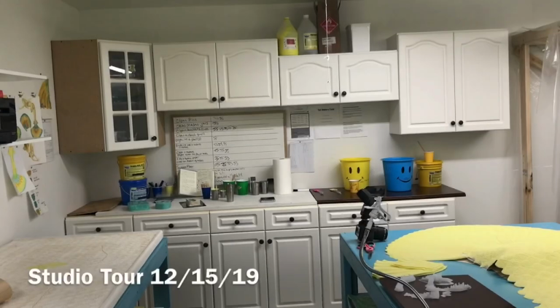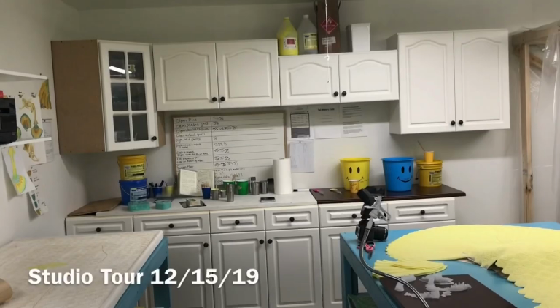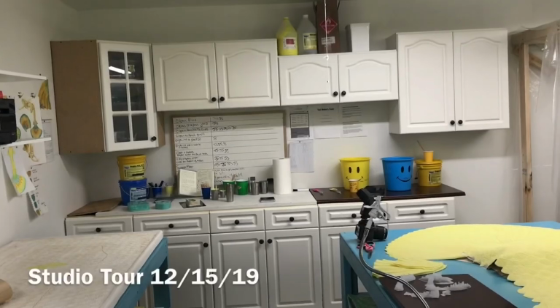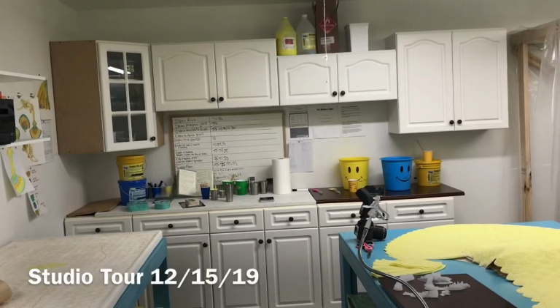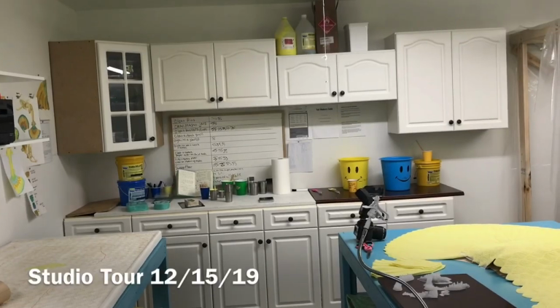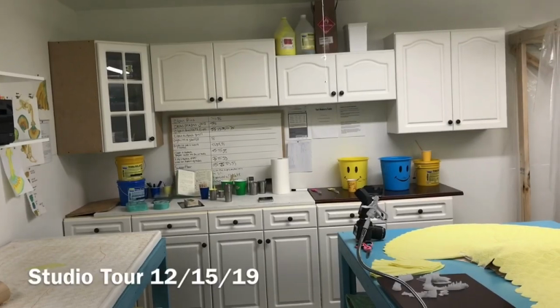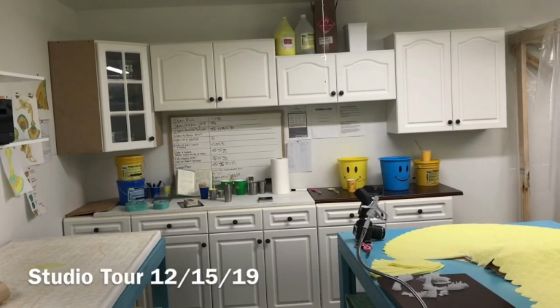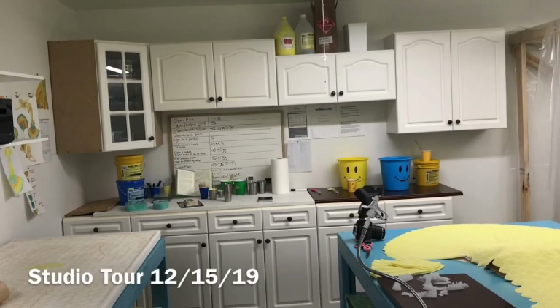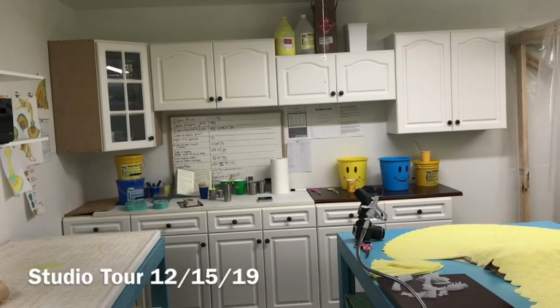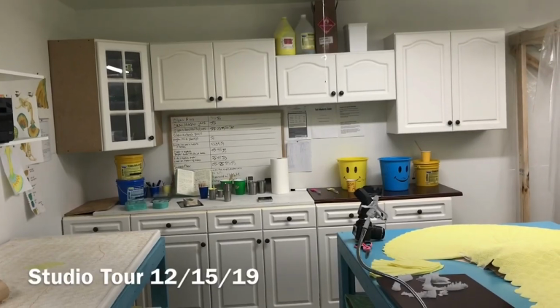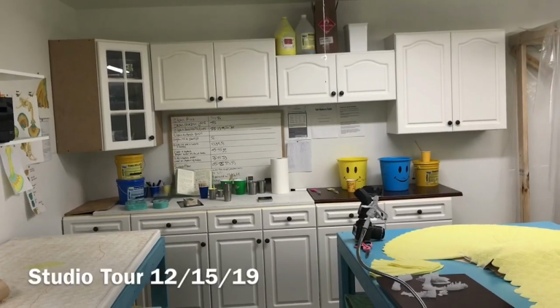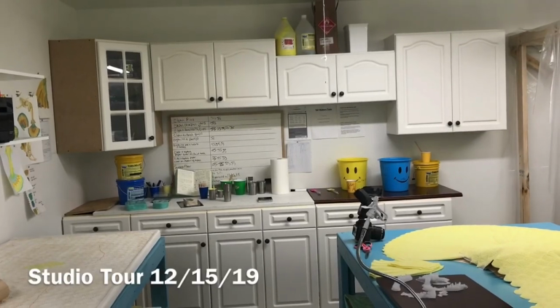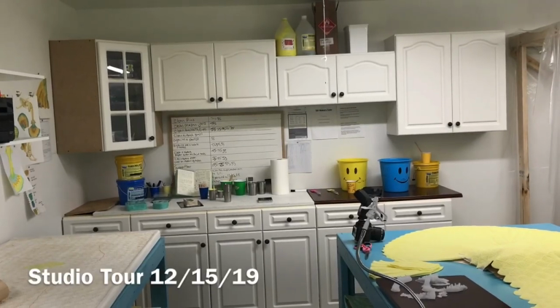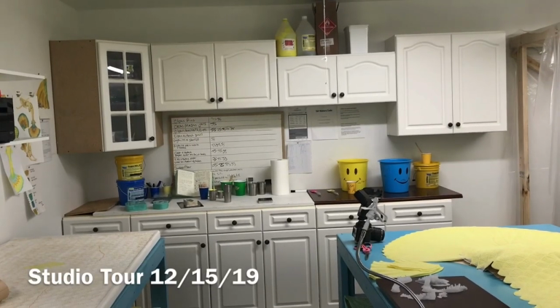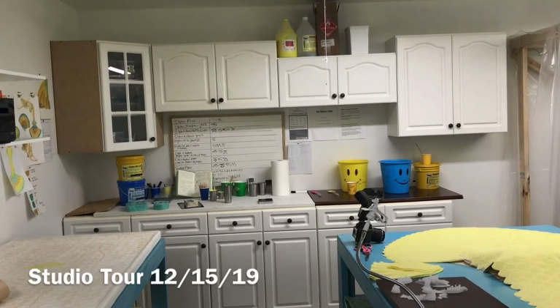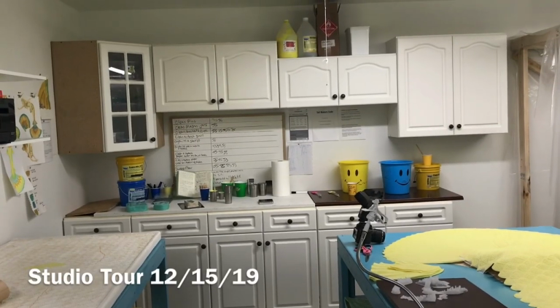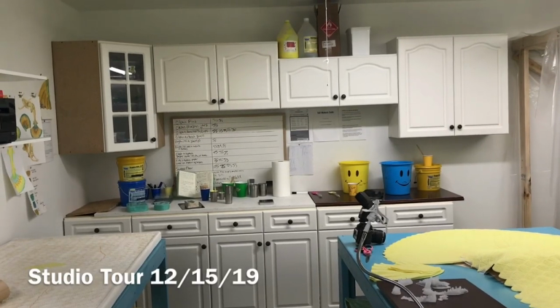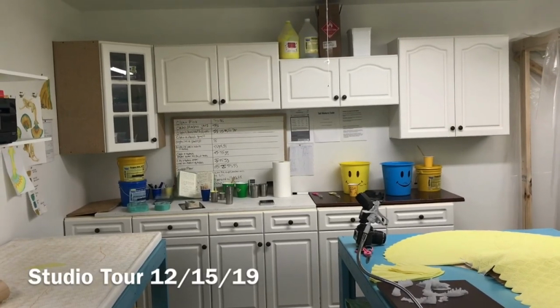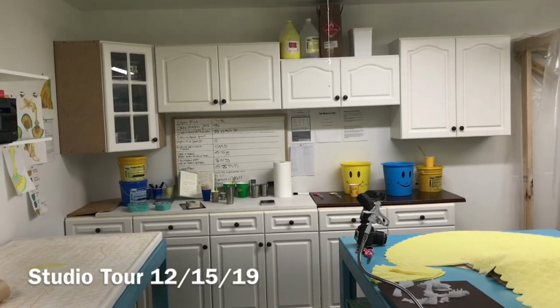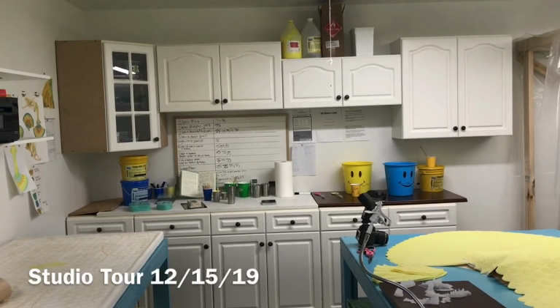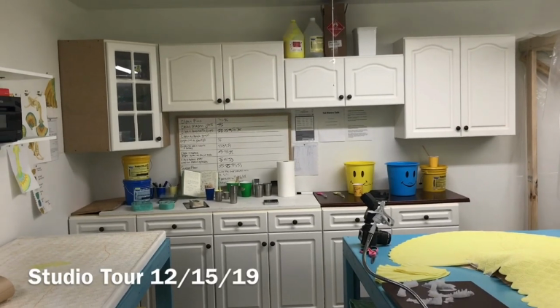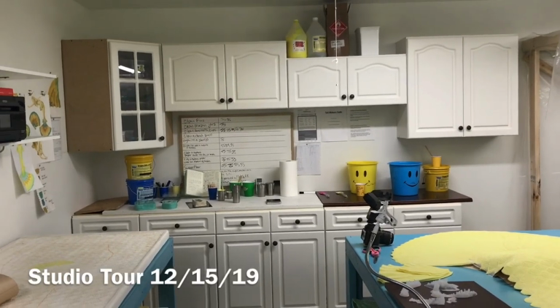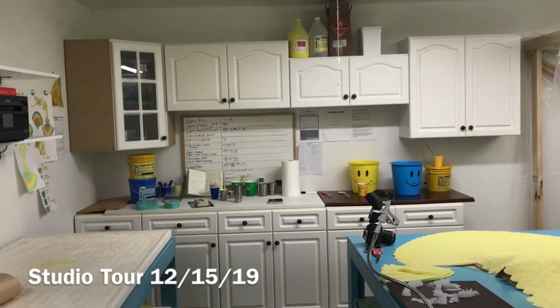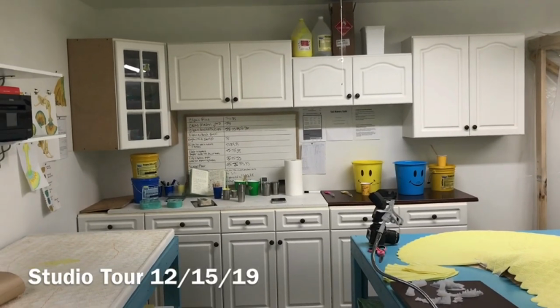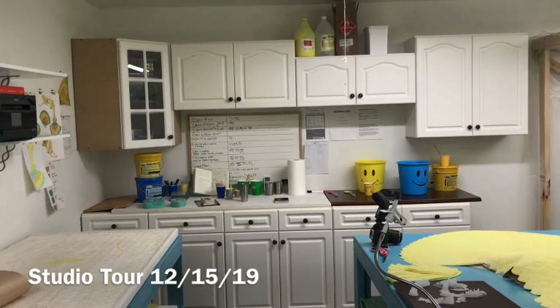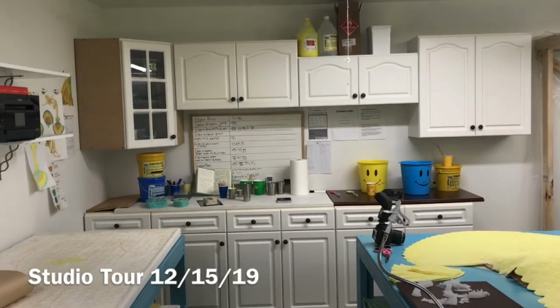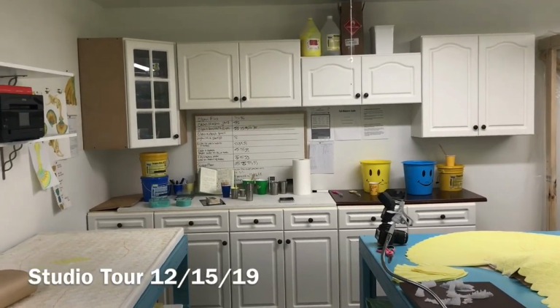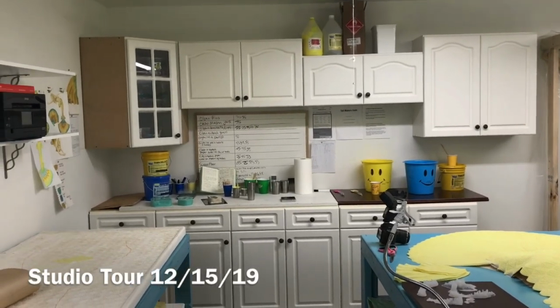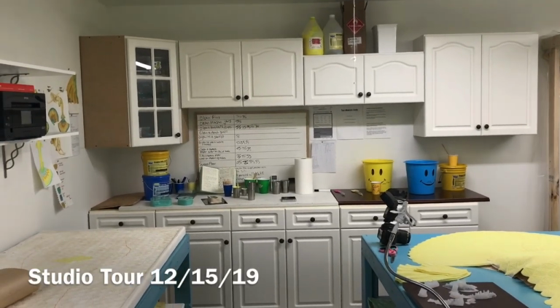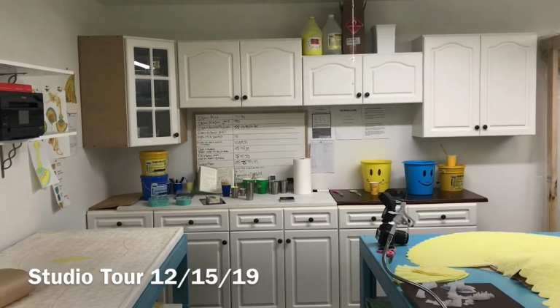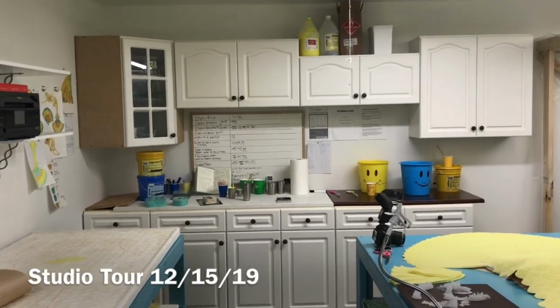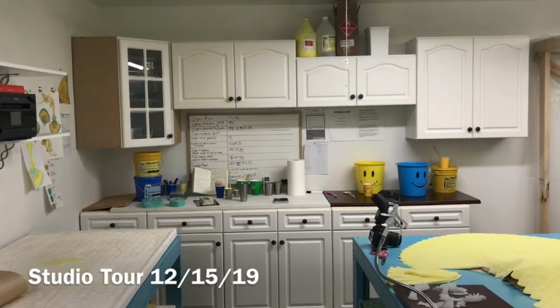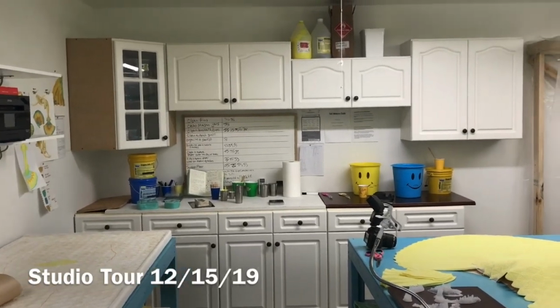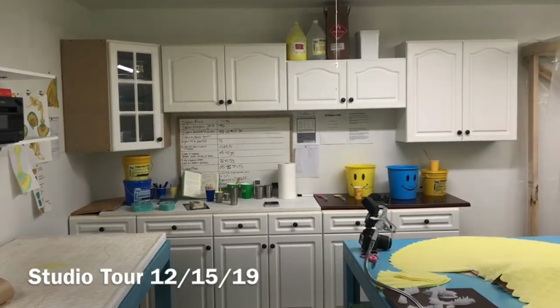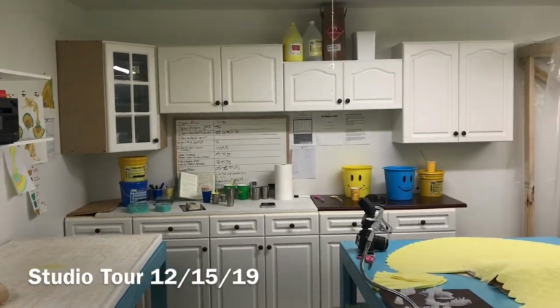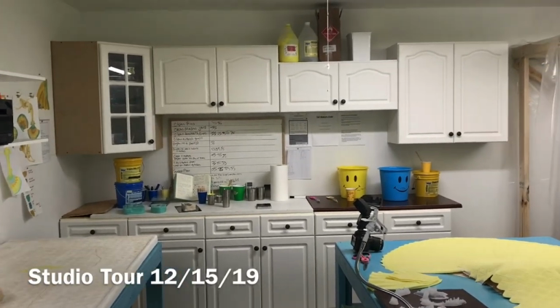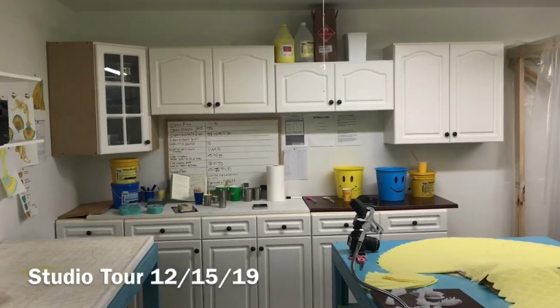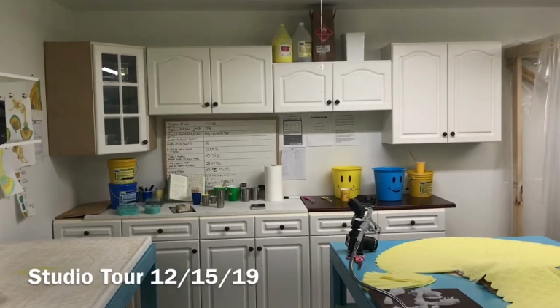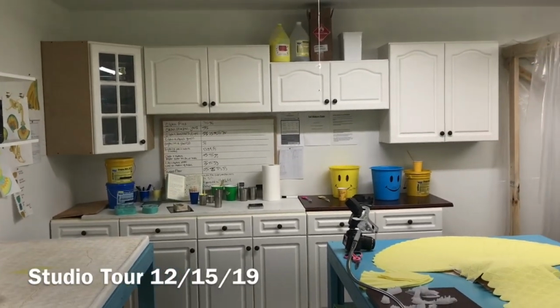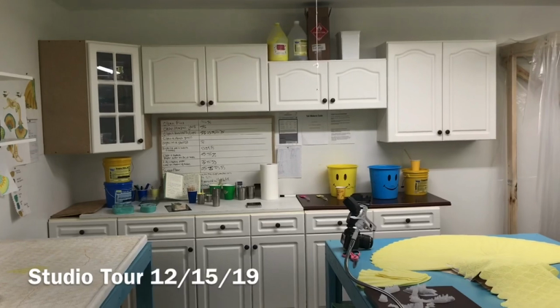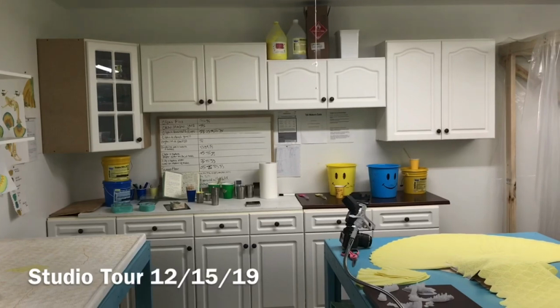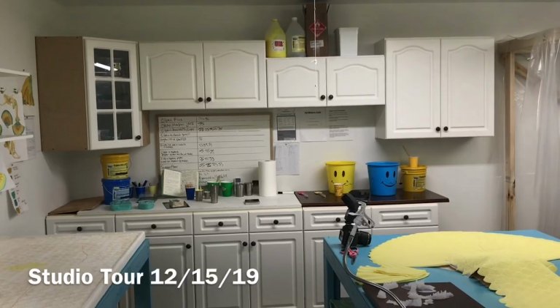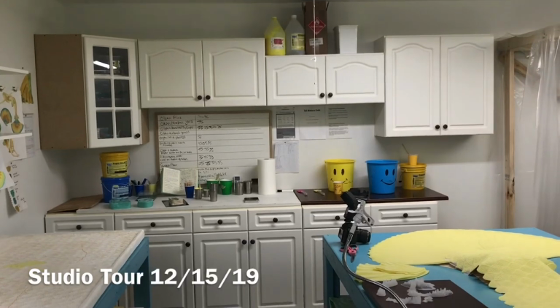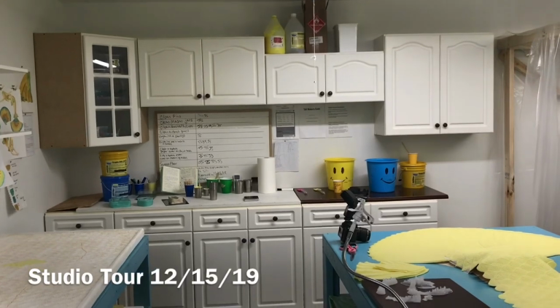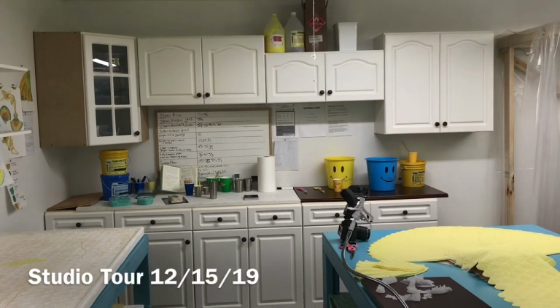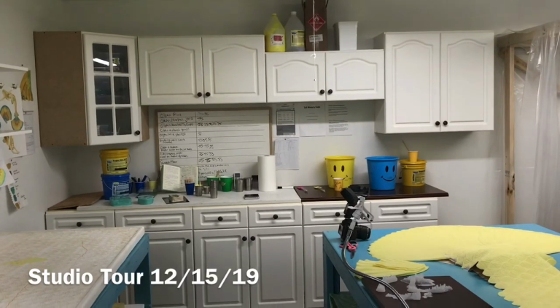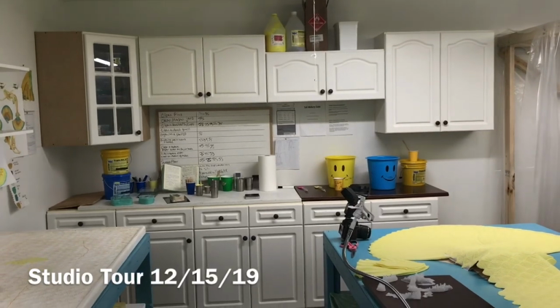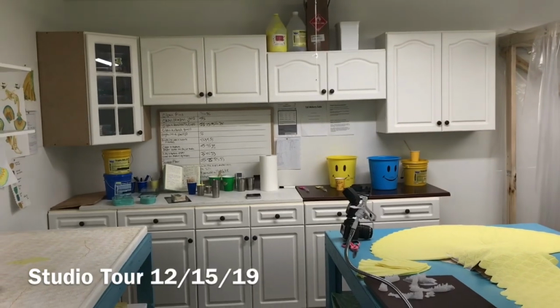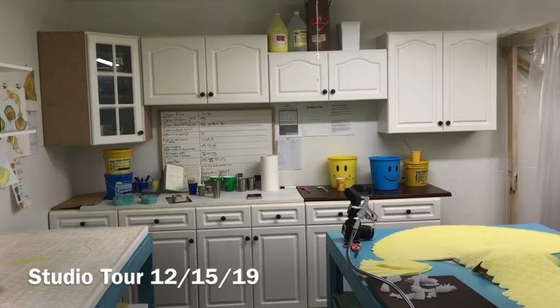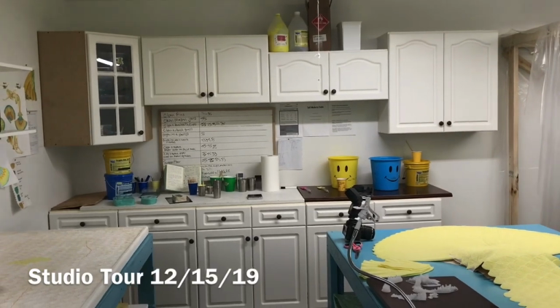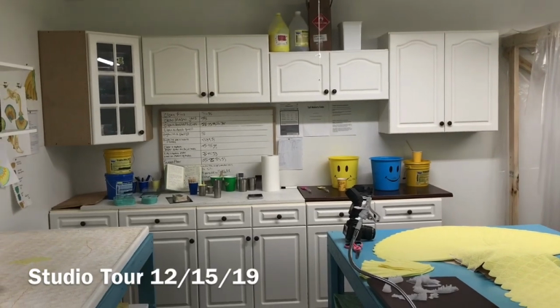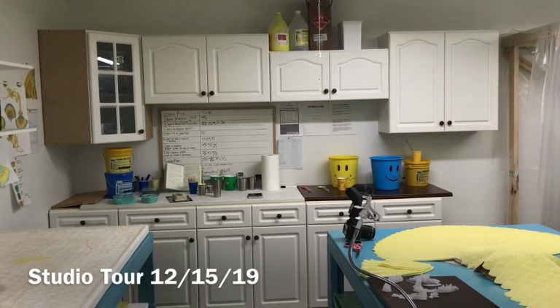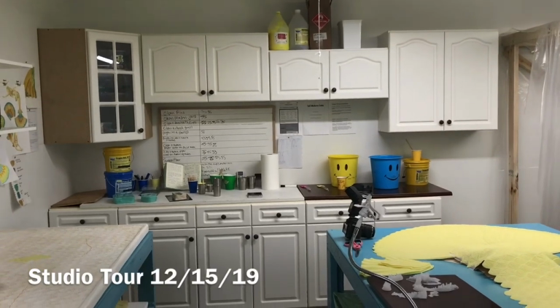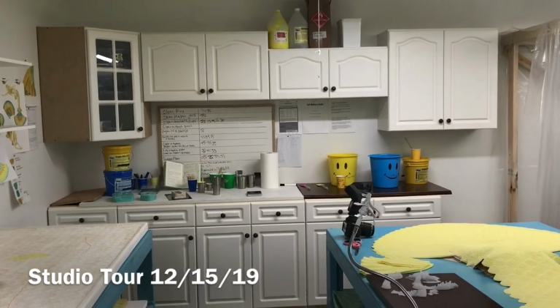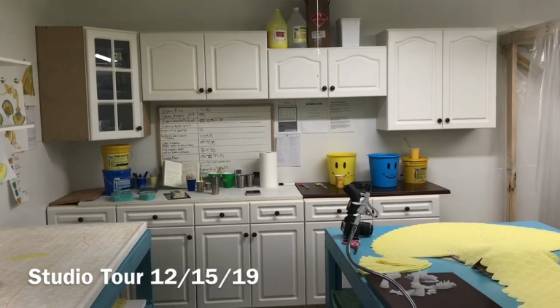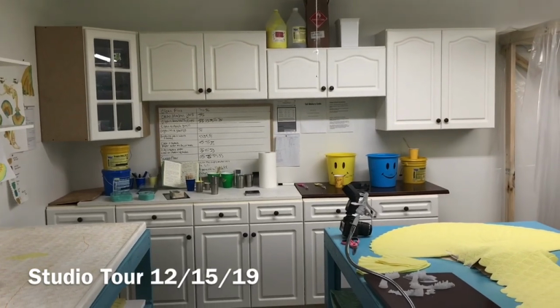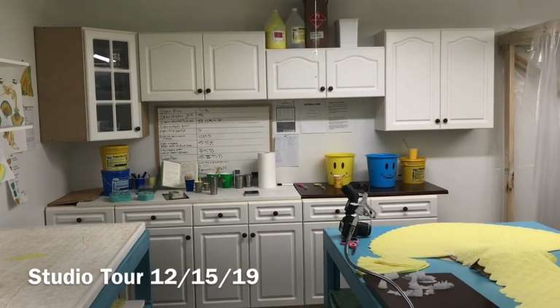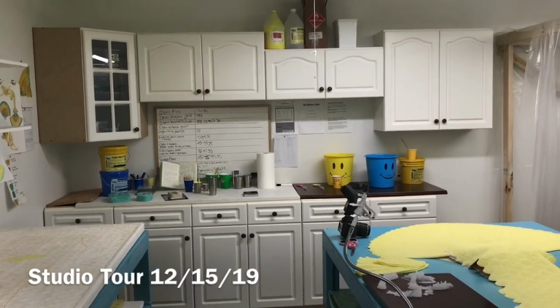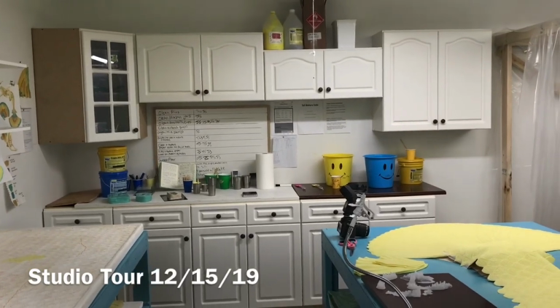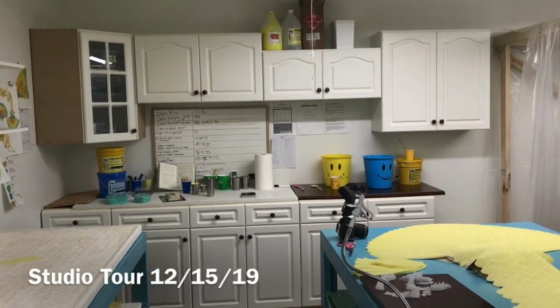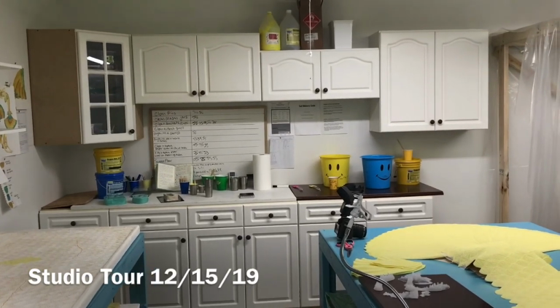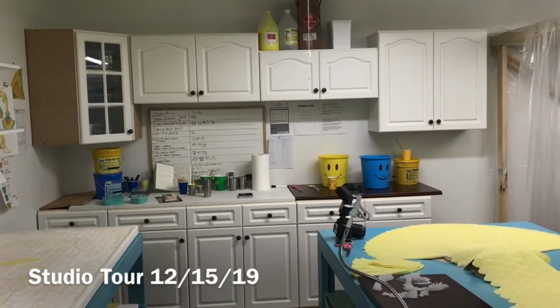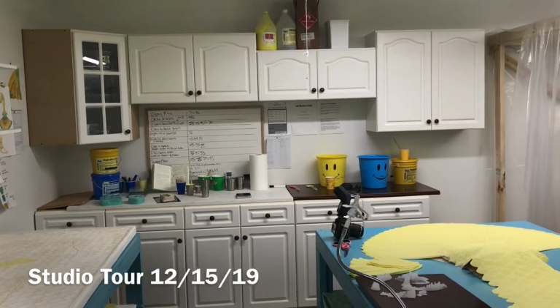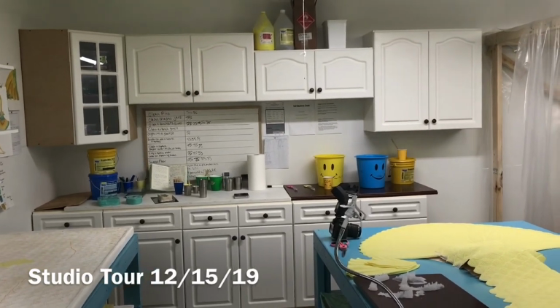Hey patrons, how's it going? I'm just popping in with the studio tour. Just going to show off the new cabinets that I got in the studio.